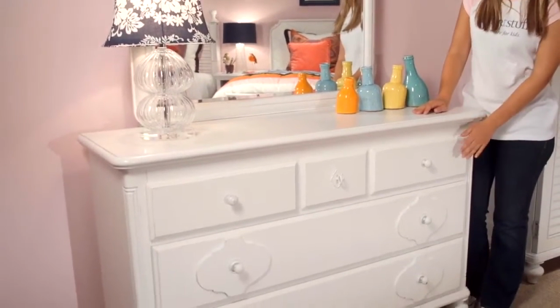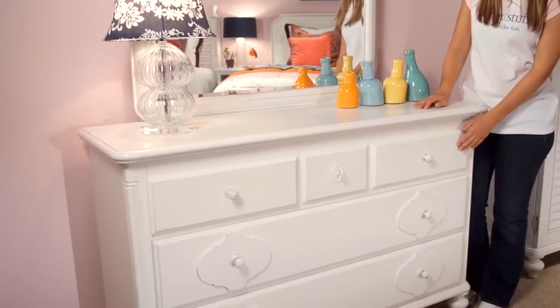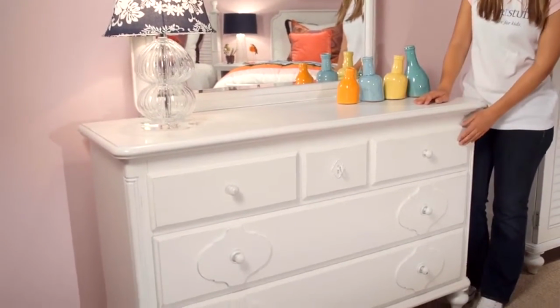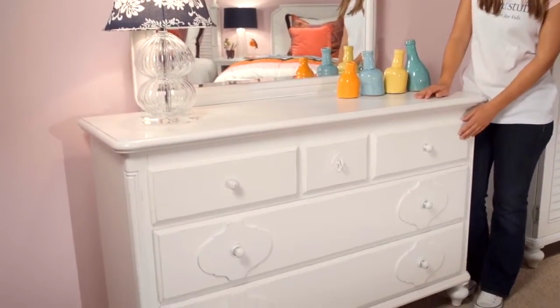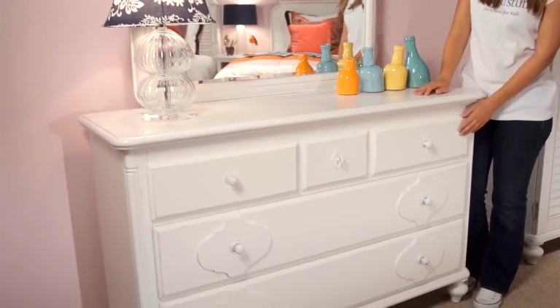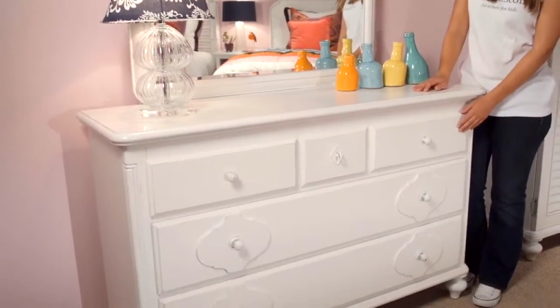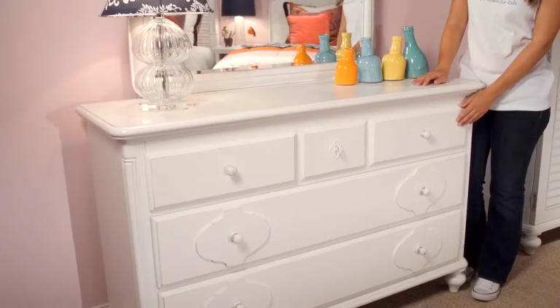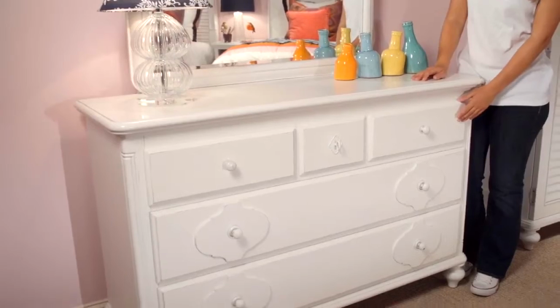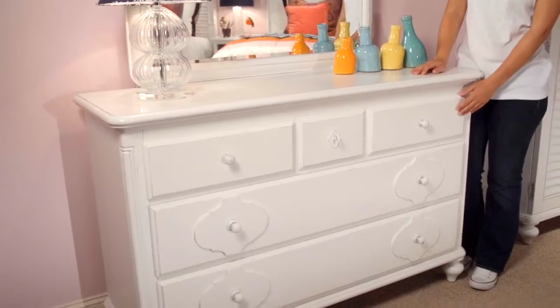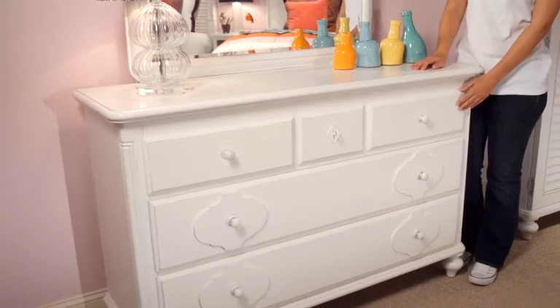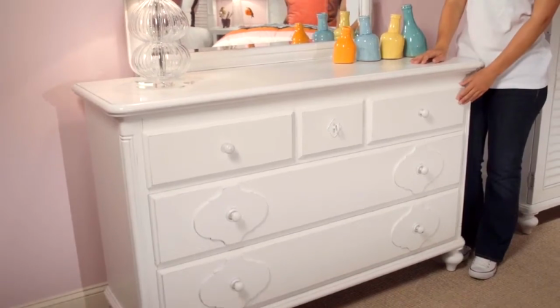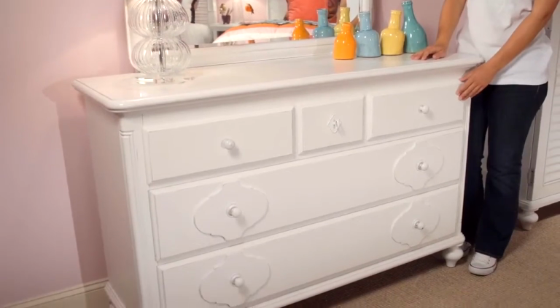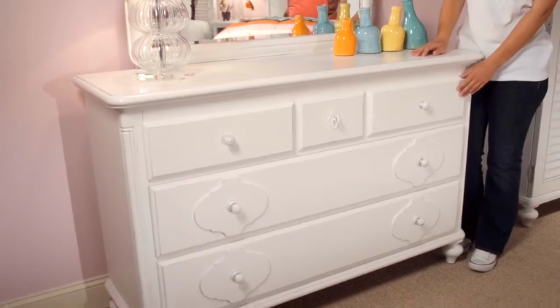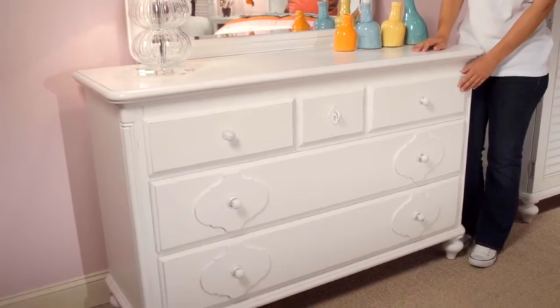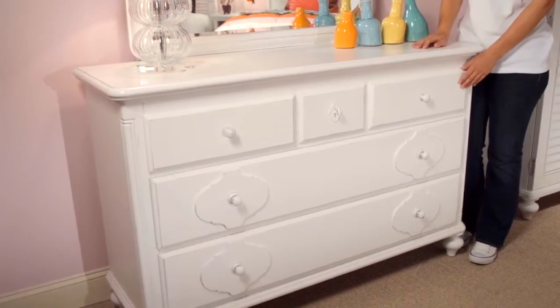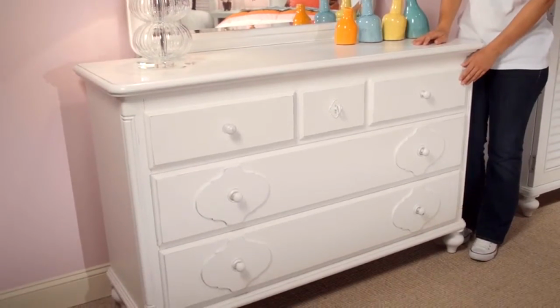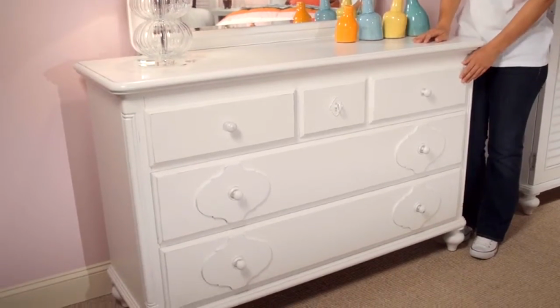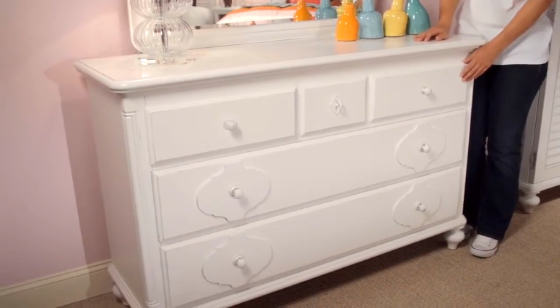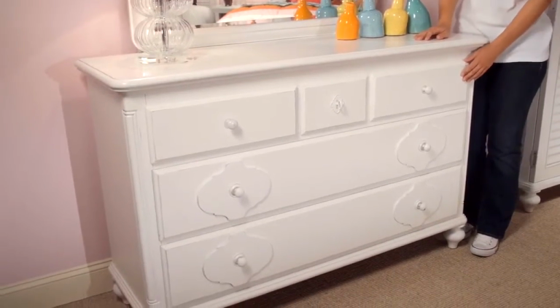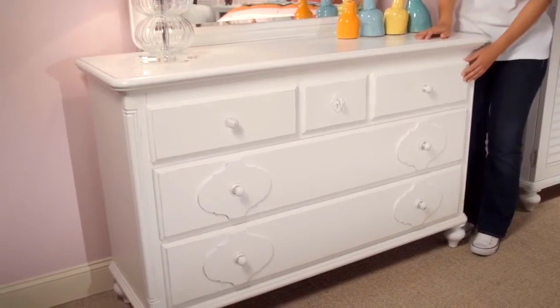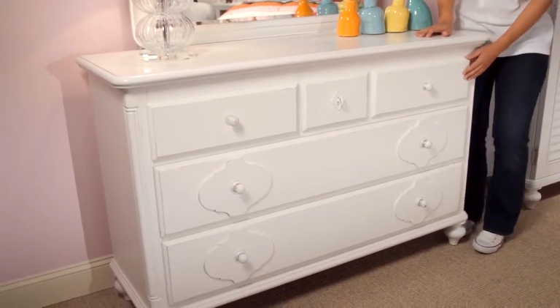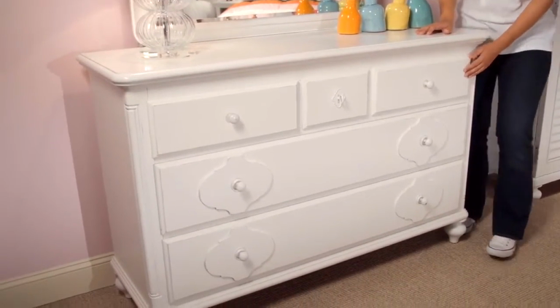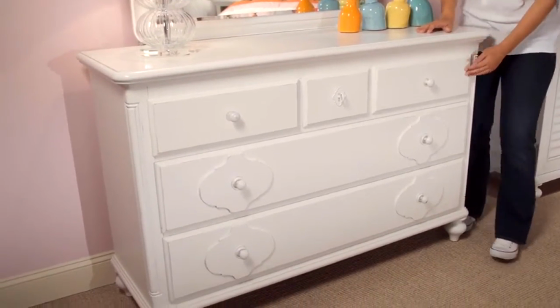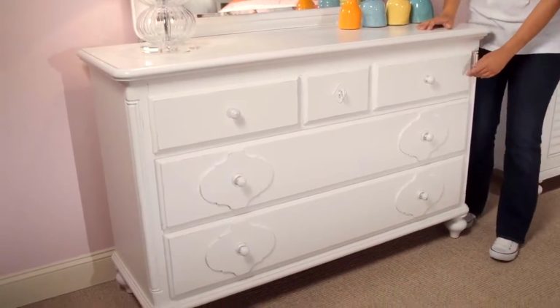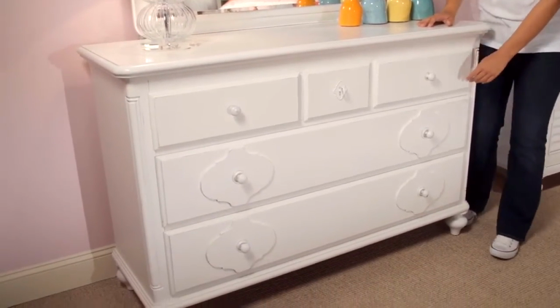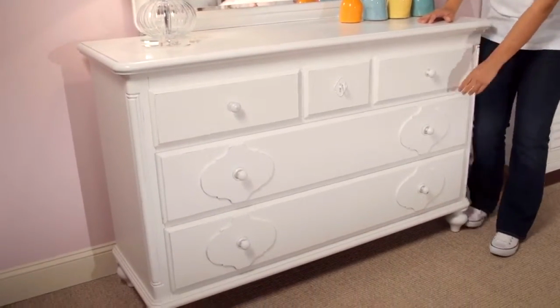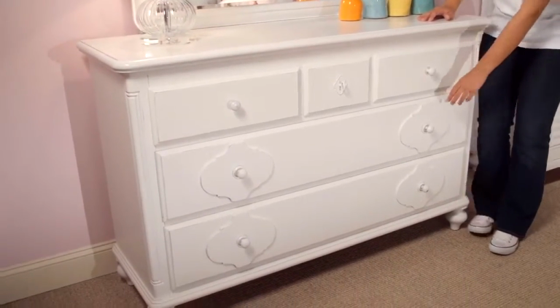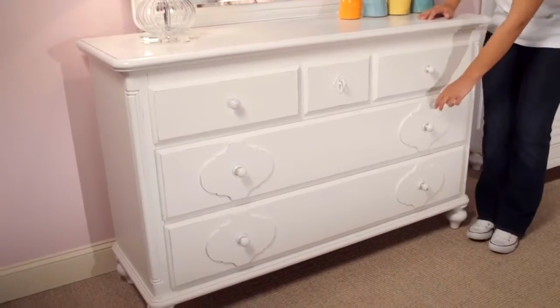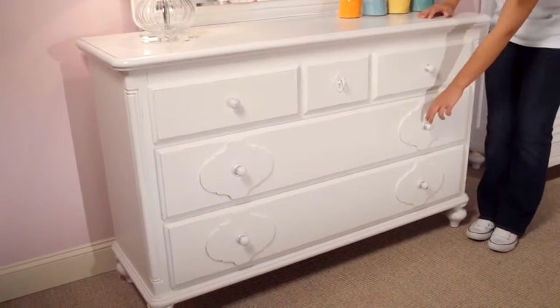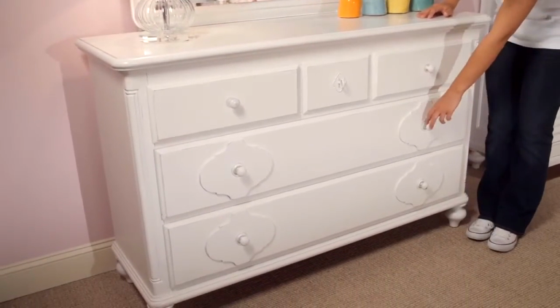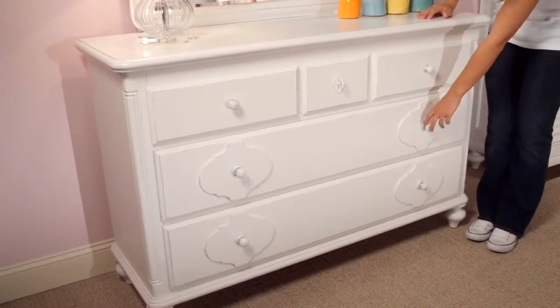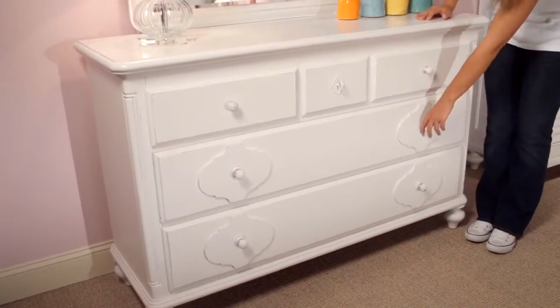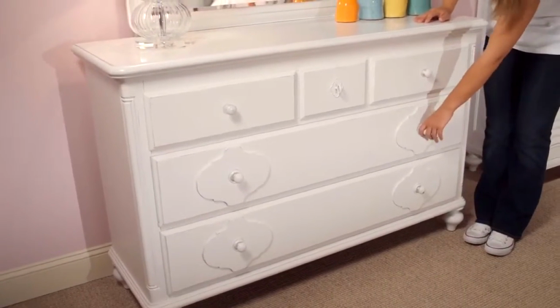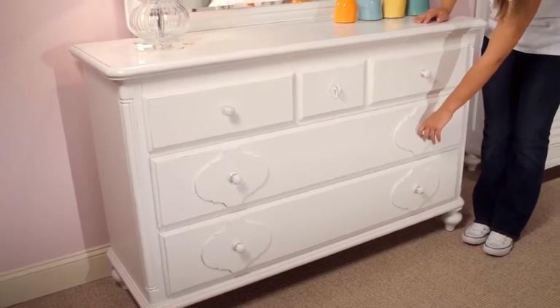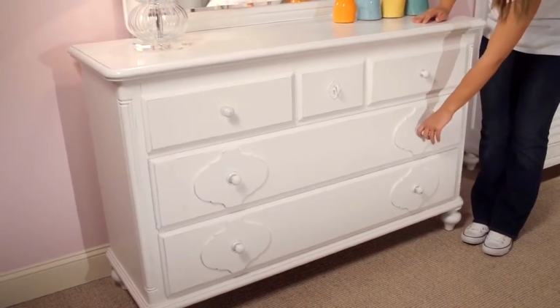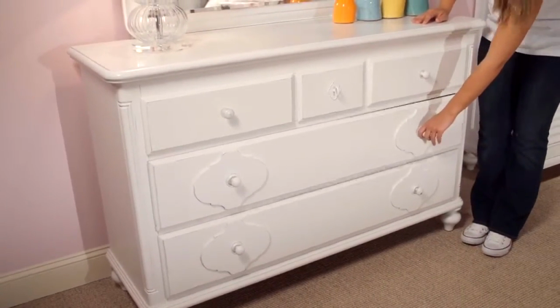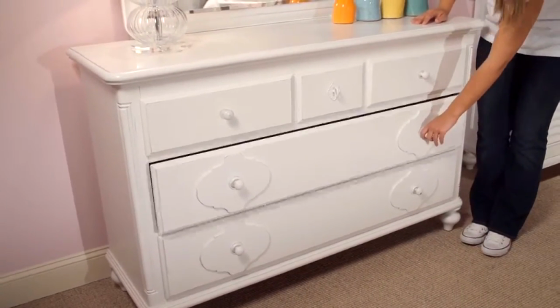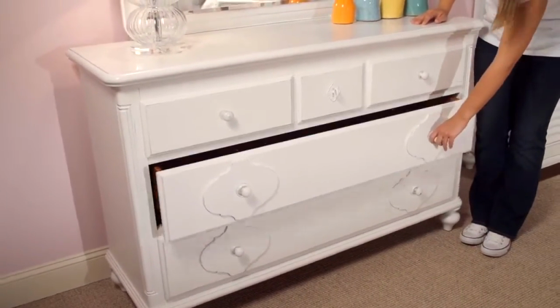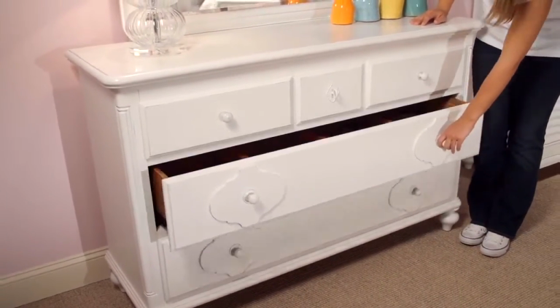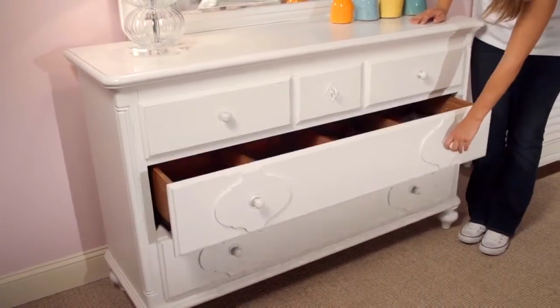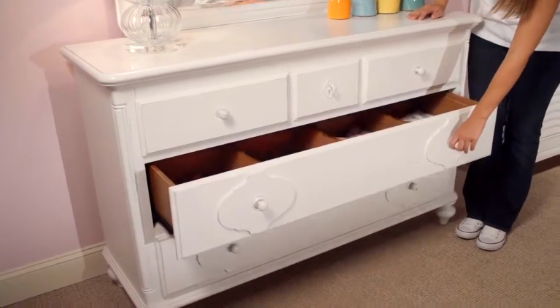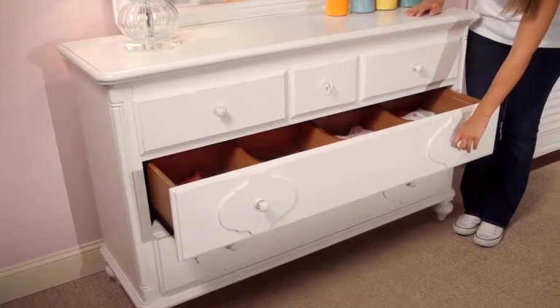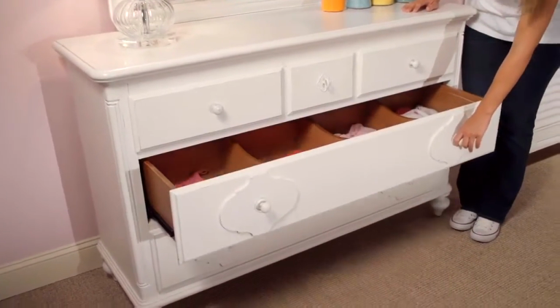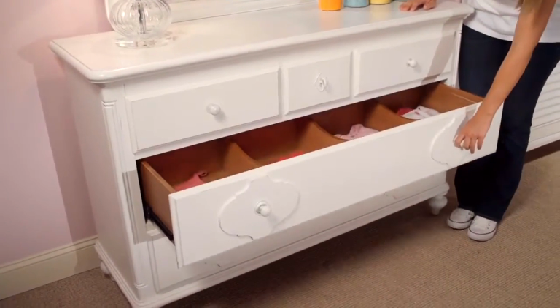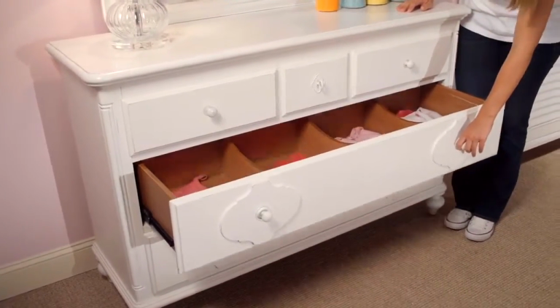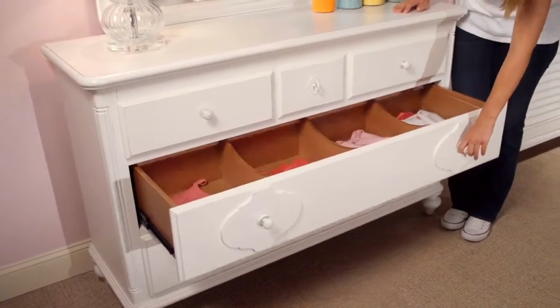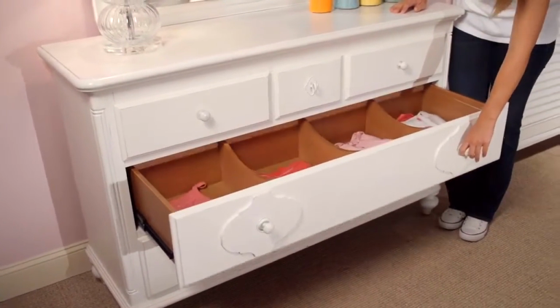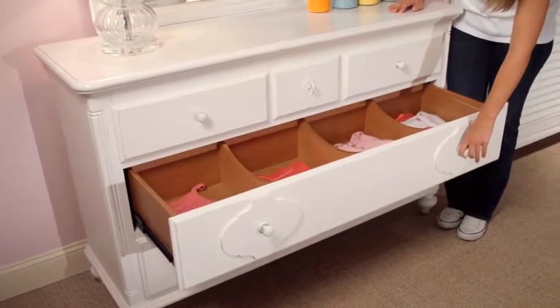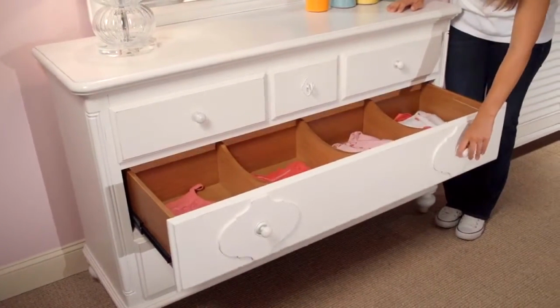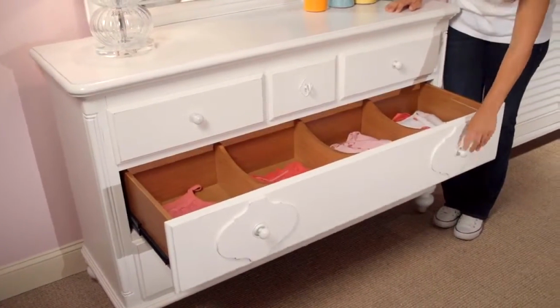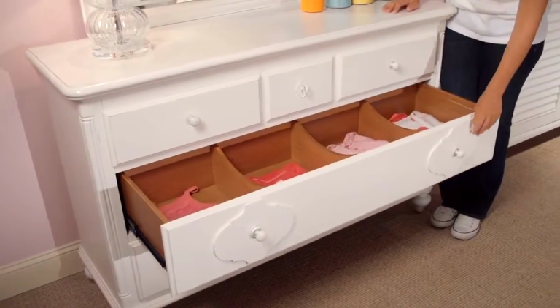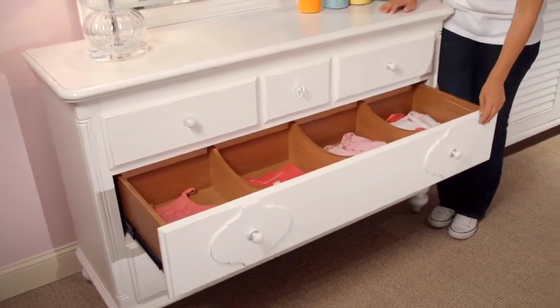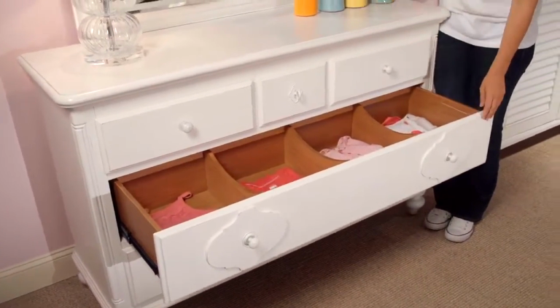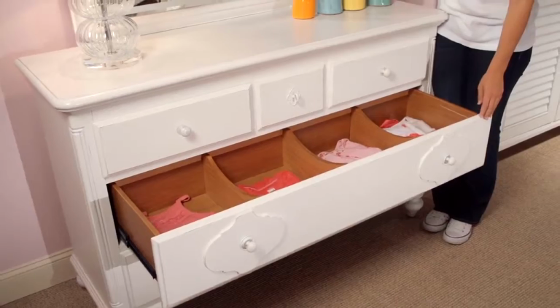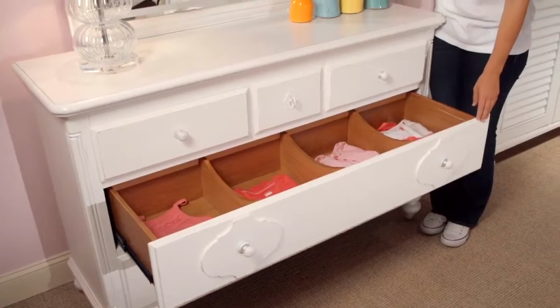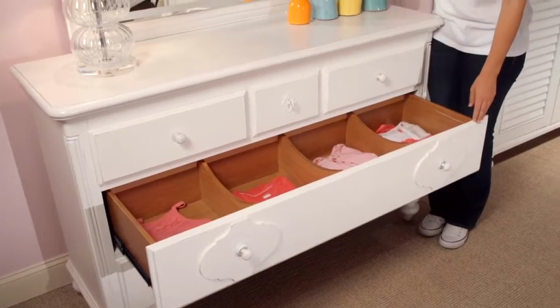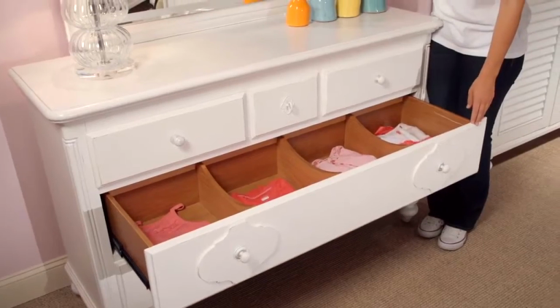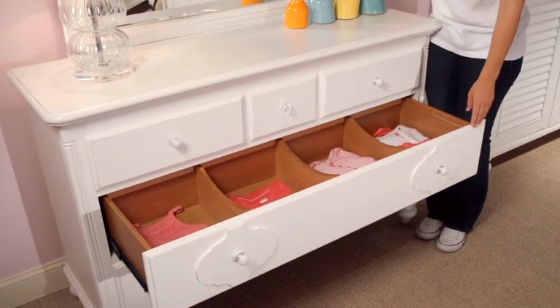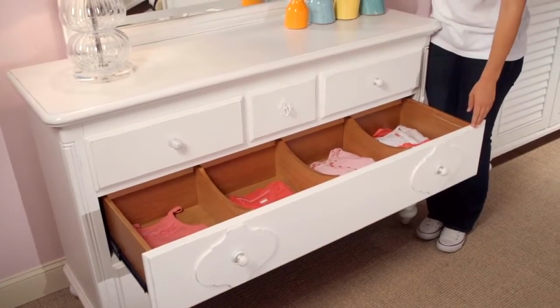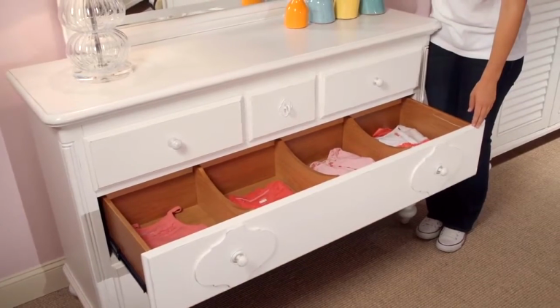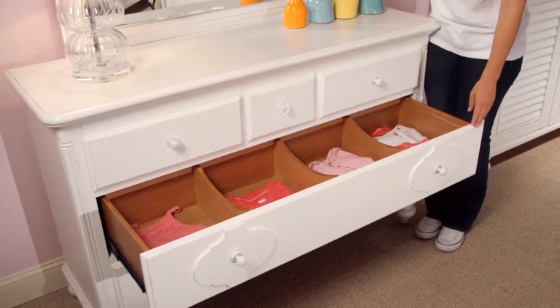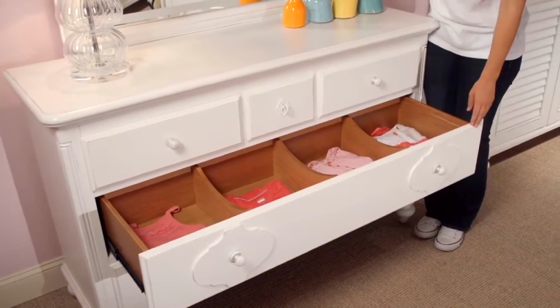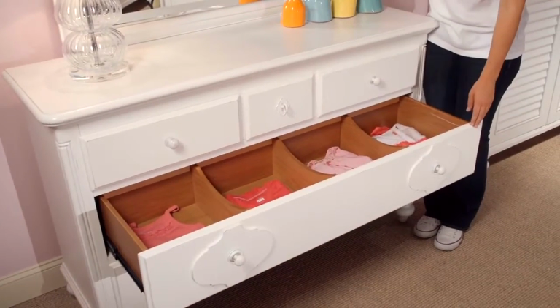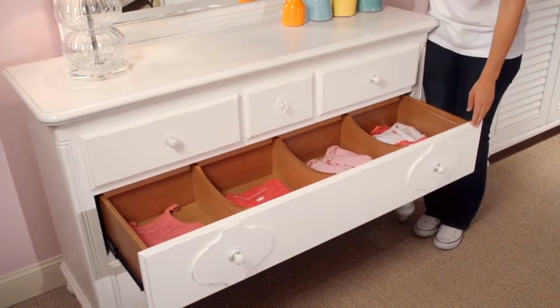Like all of our drawers, these drawers are self-closing. The bottom drawers have removable partitions to keep all of your stuff organized.